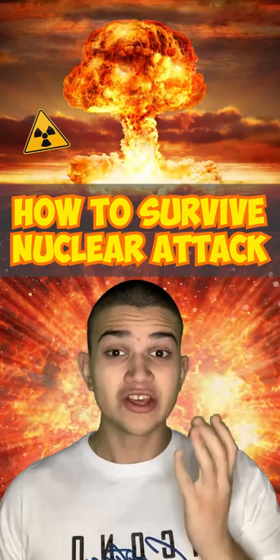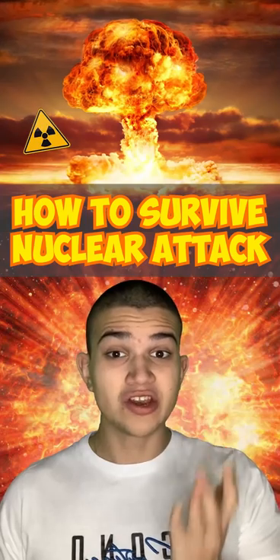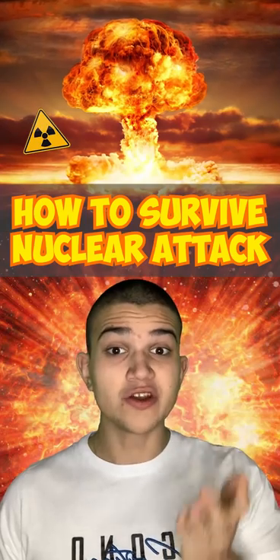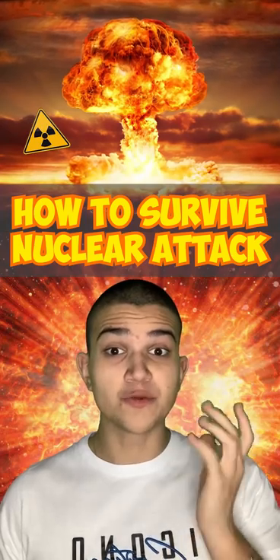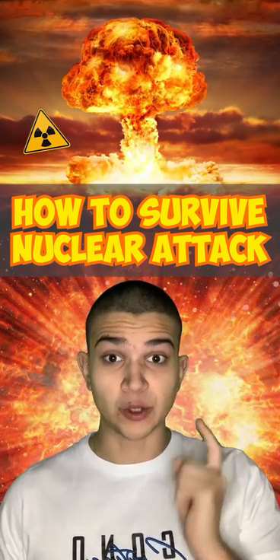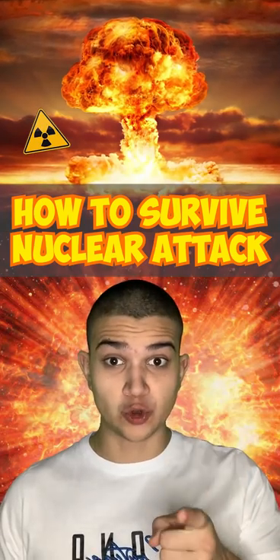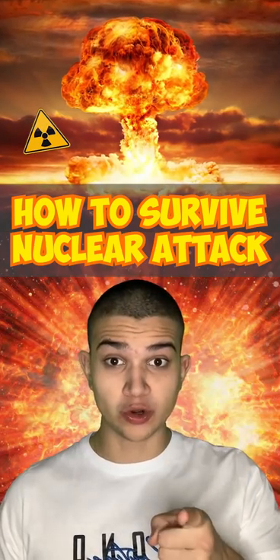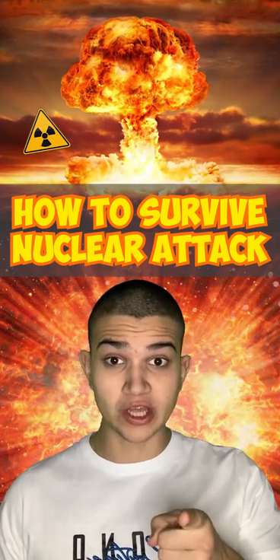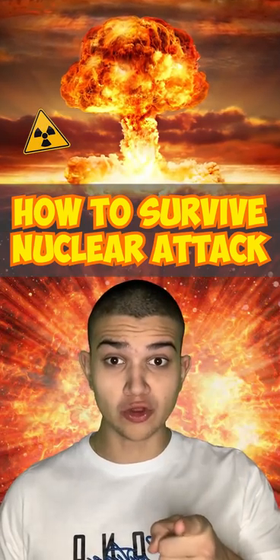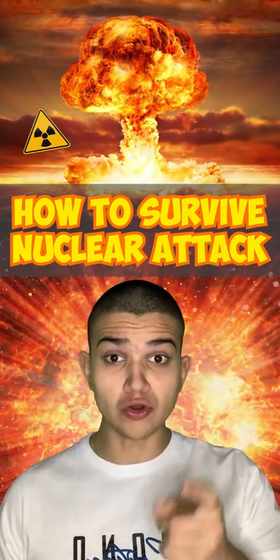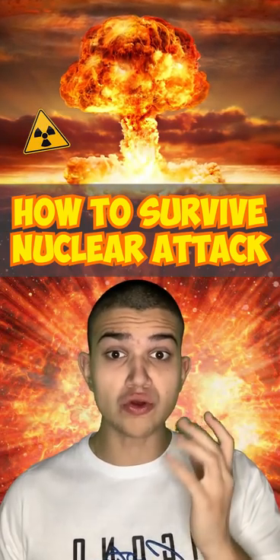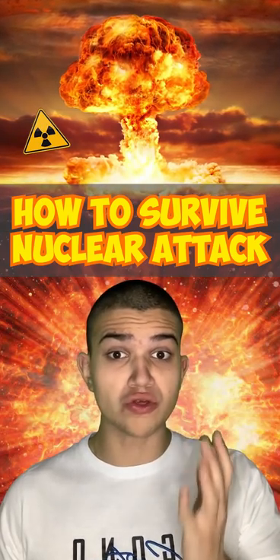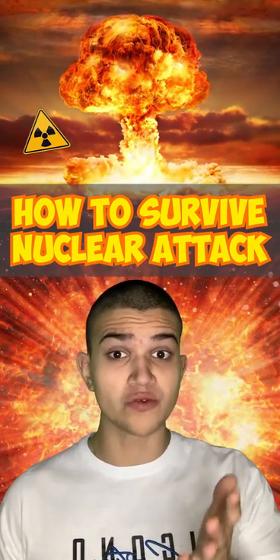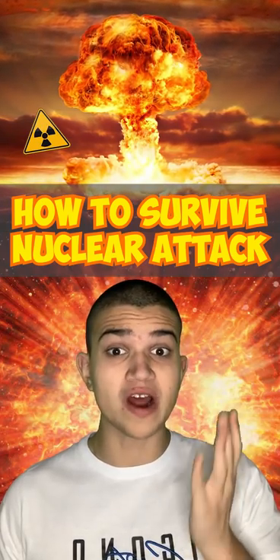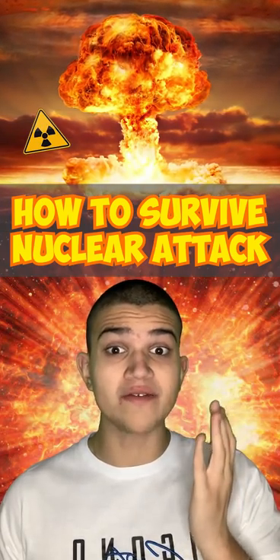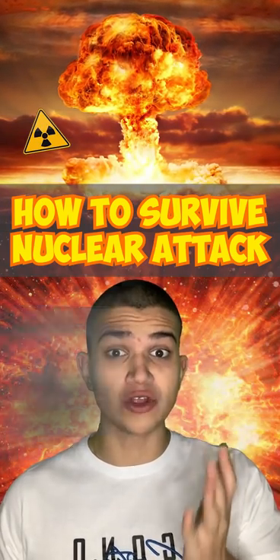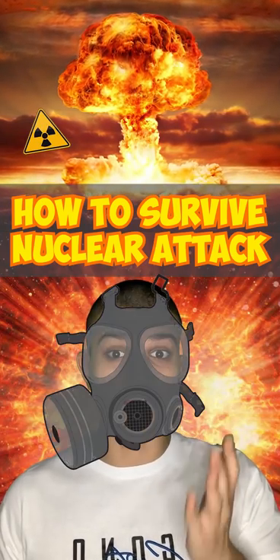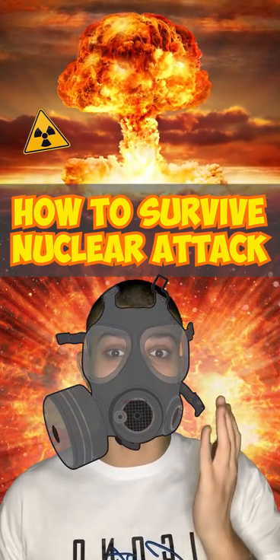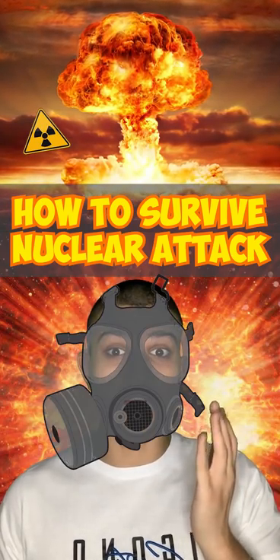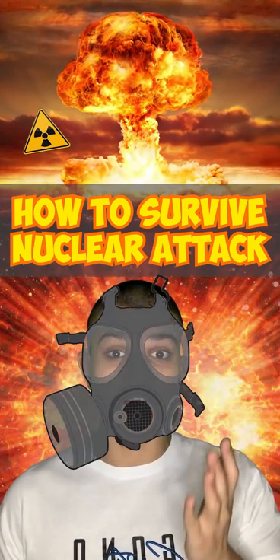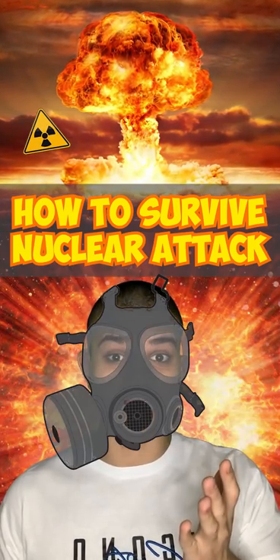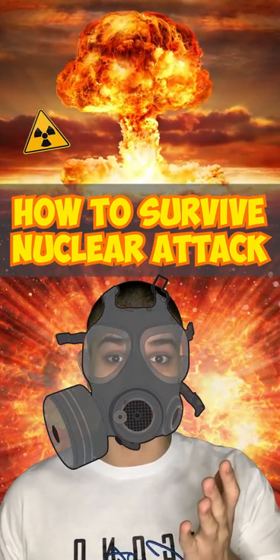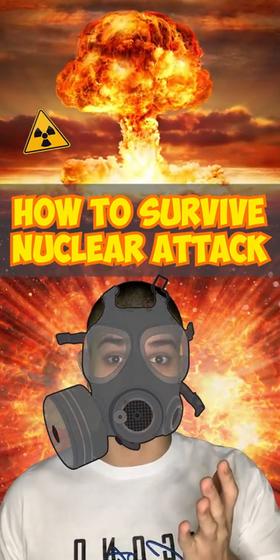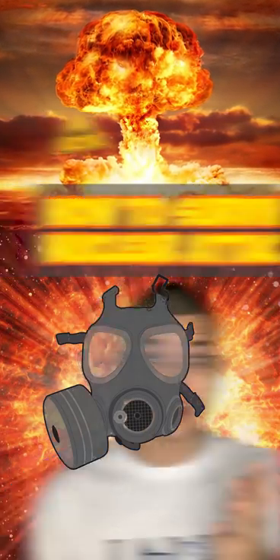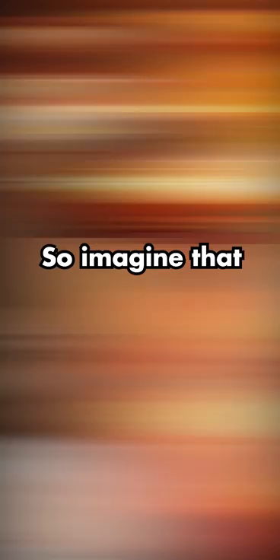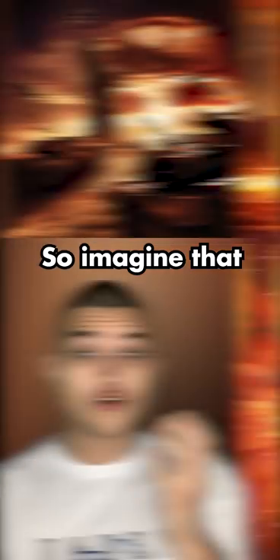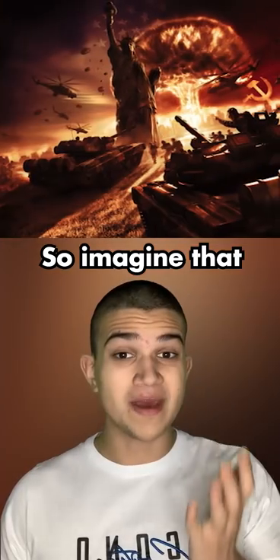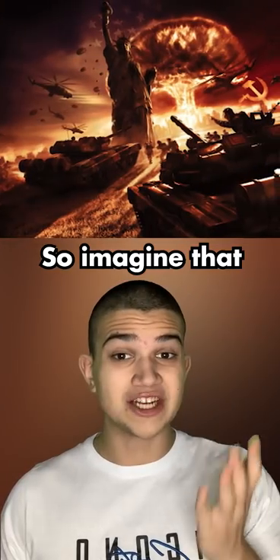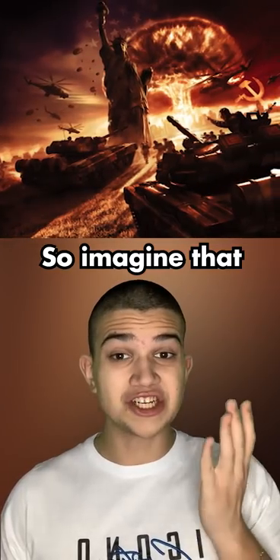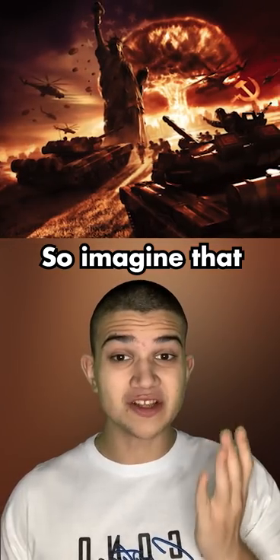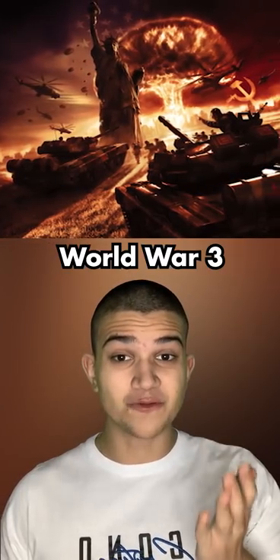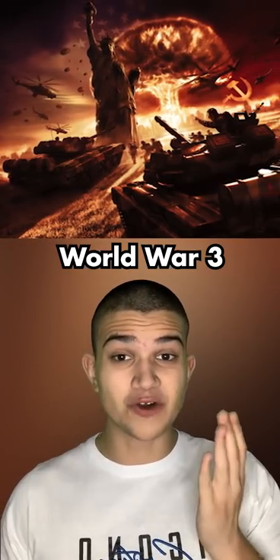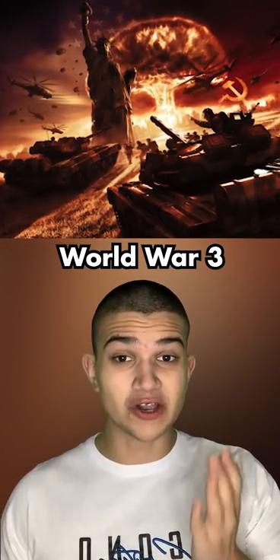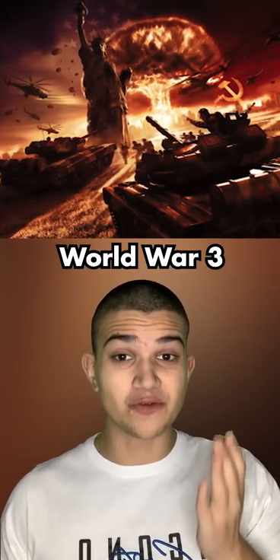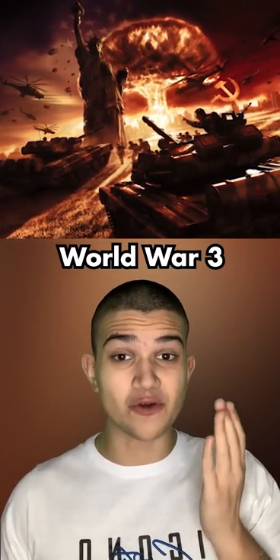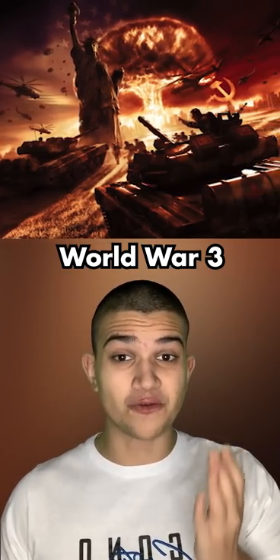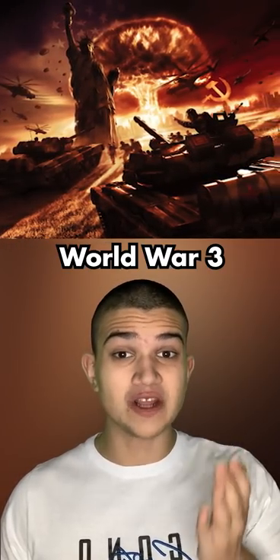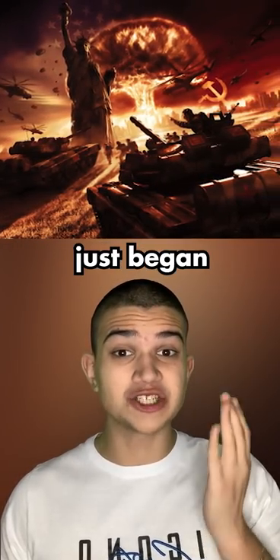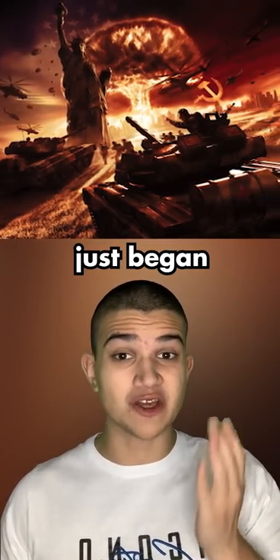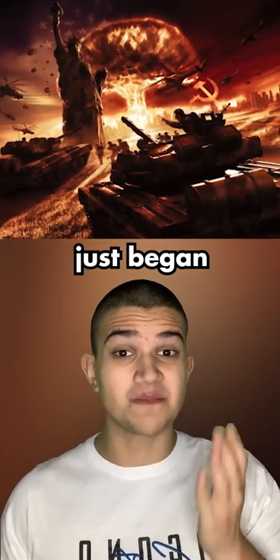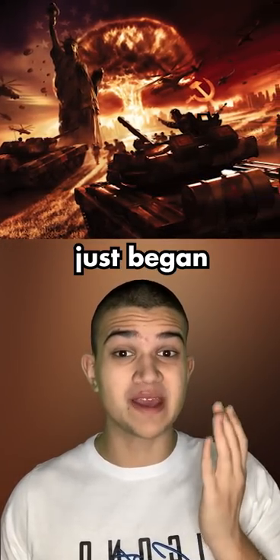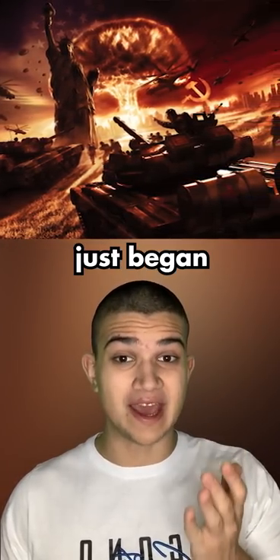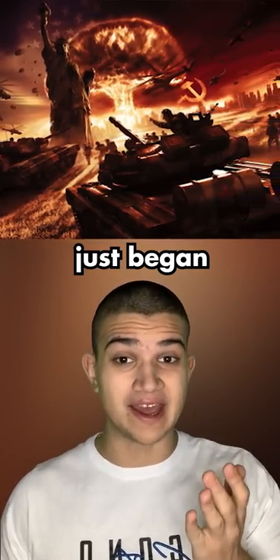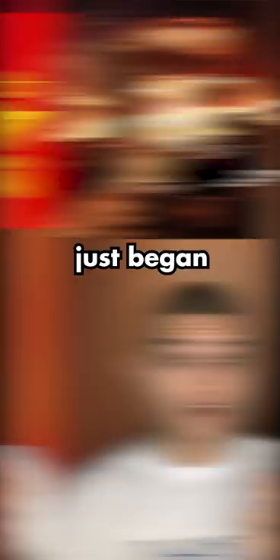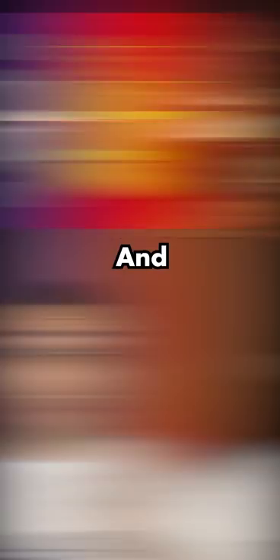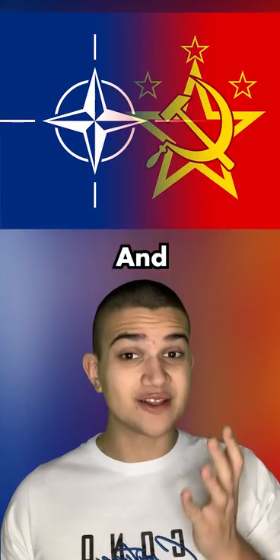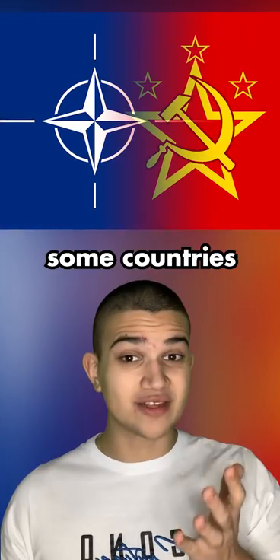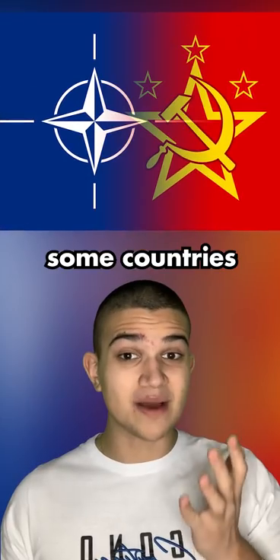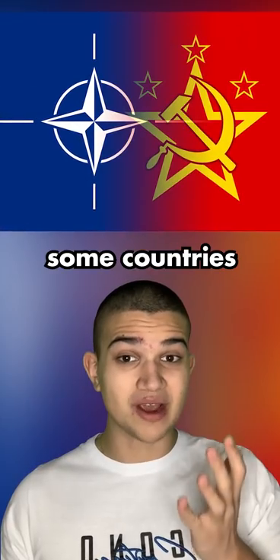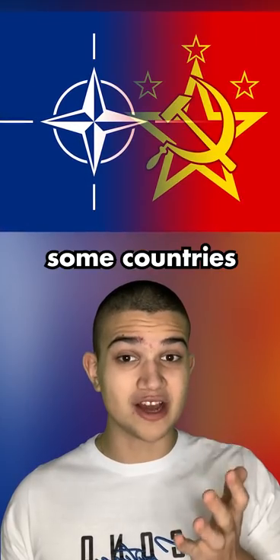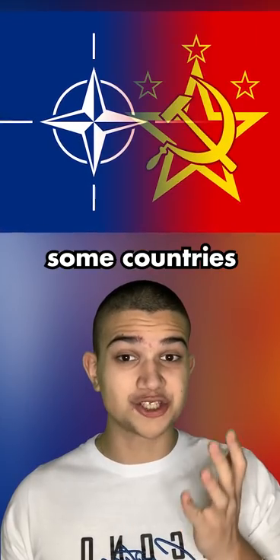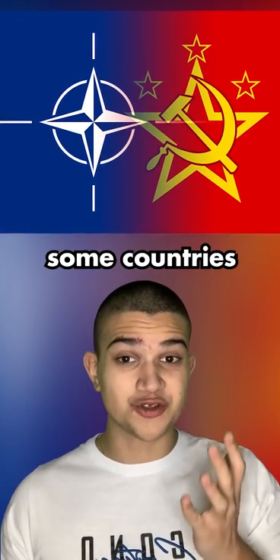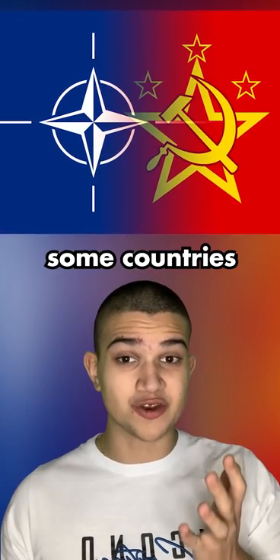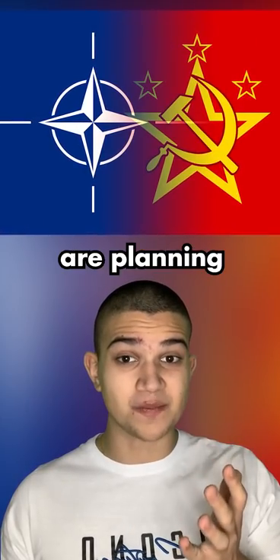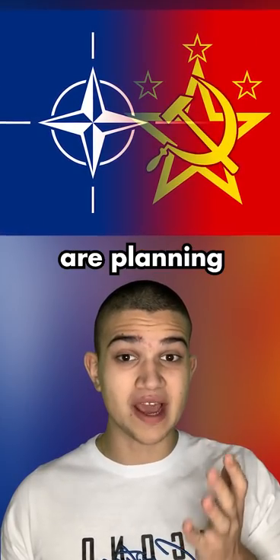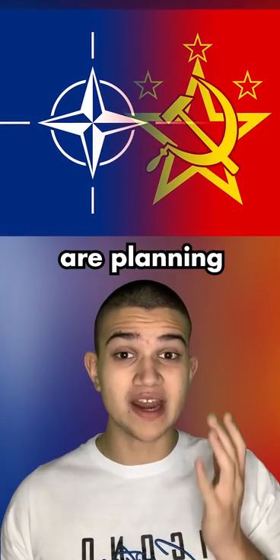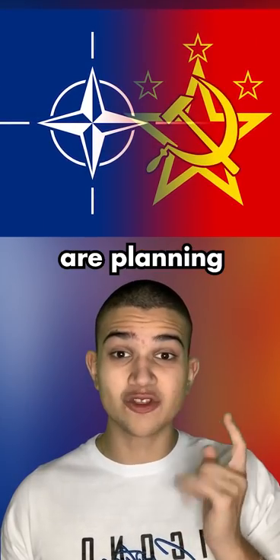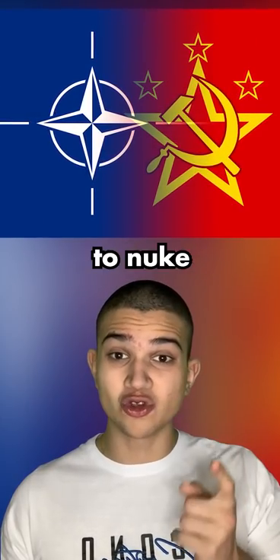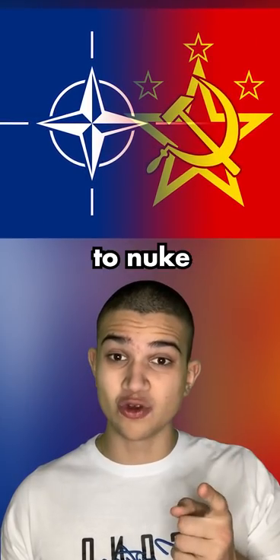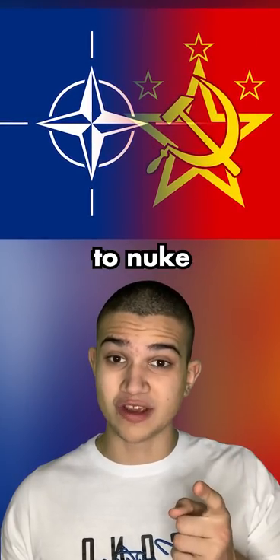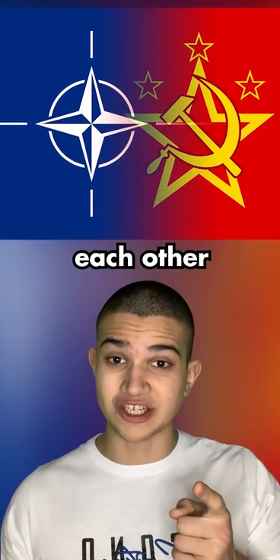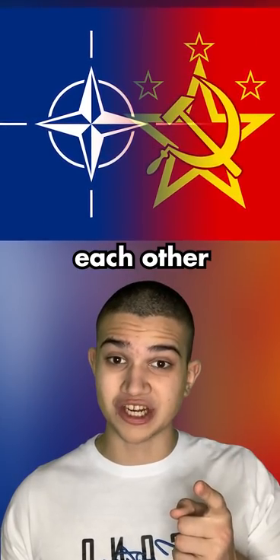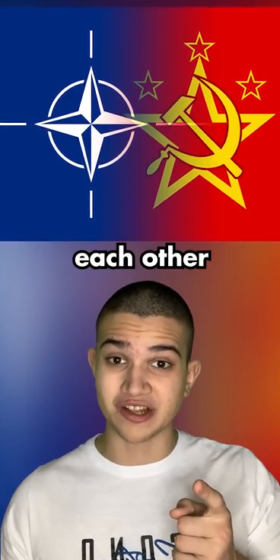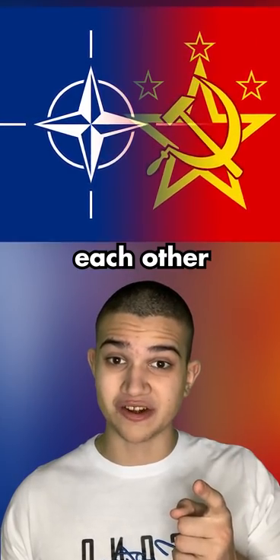Here is what you can do to survive a nuclear attack. Imagine that World War 3 just began and some countries are planning to nuke each other.